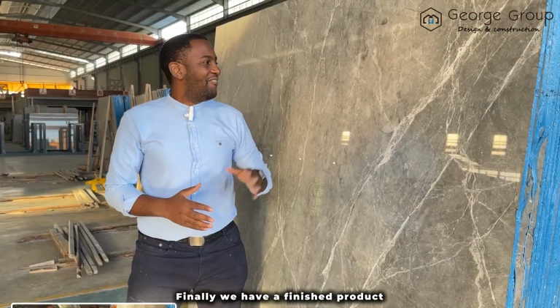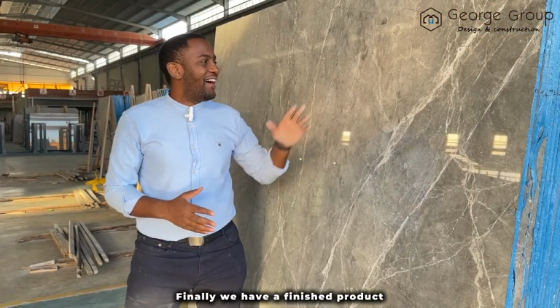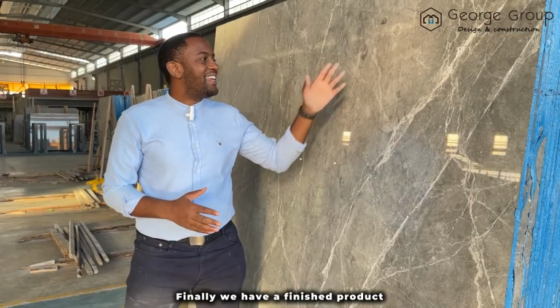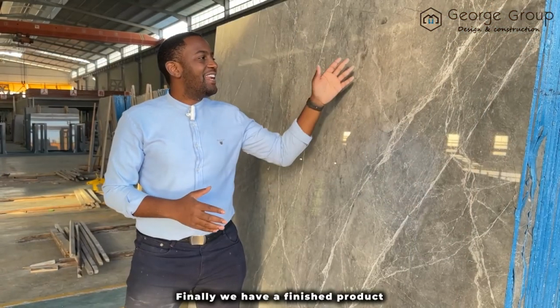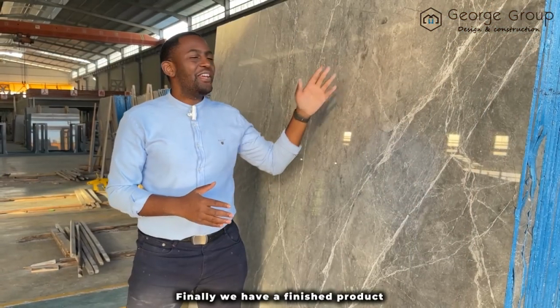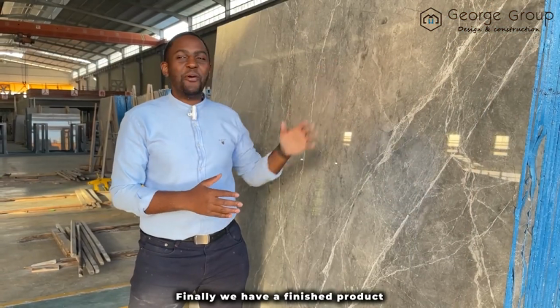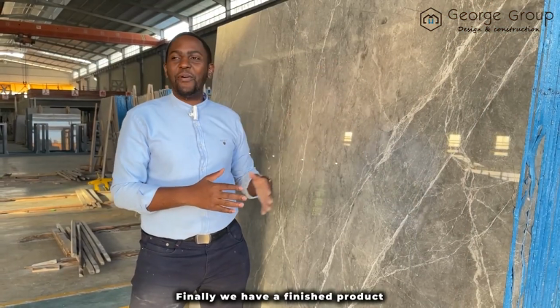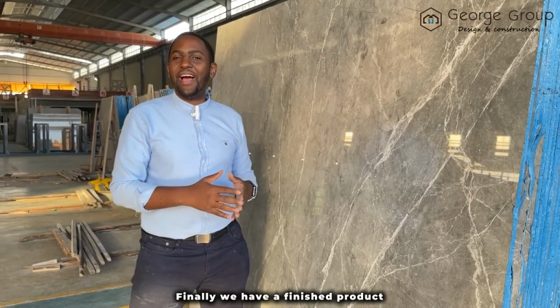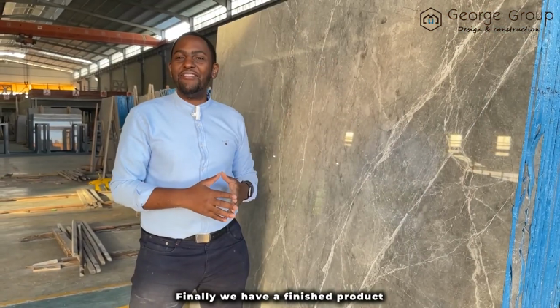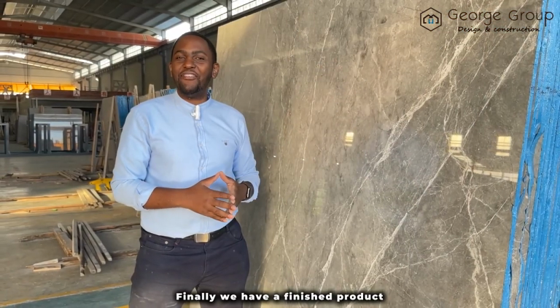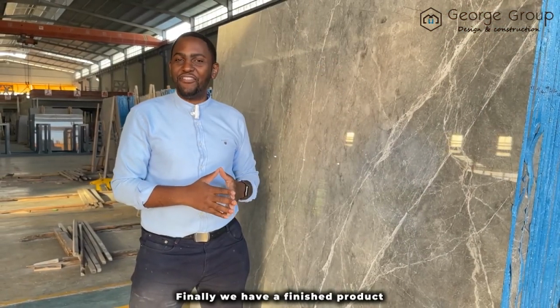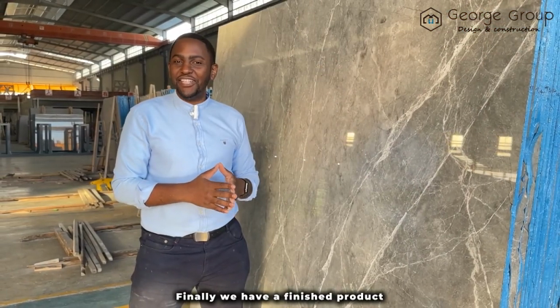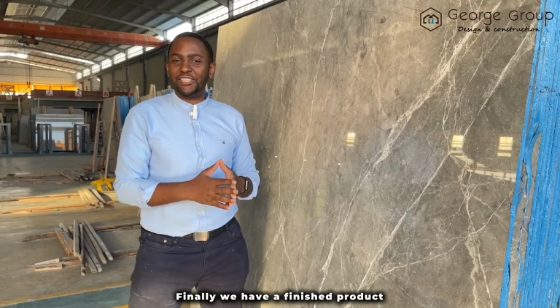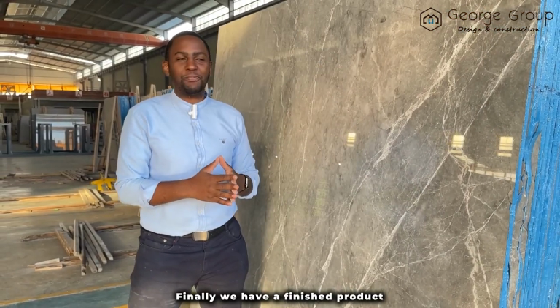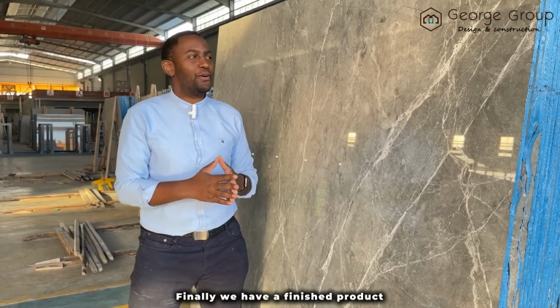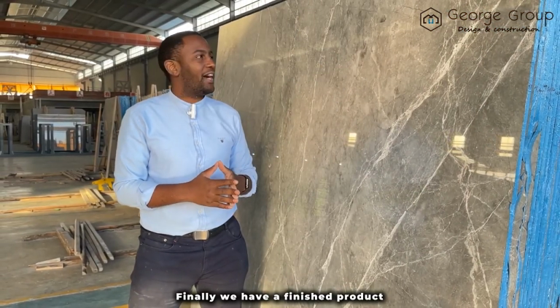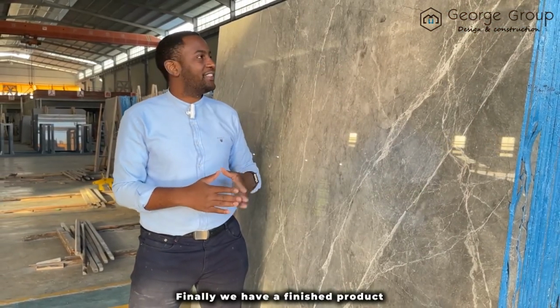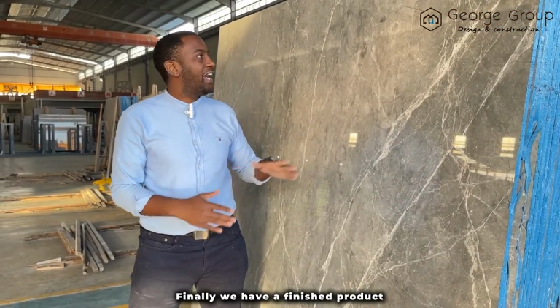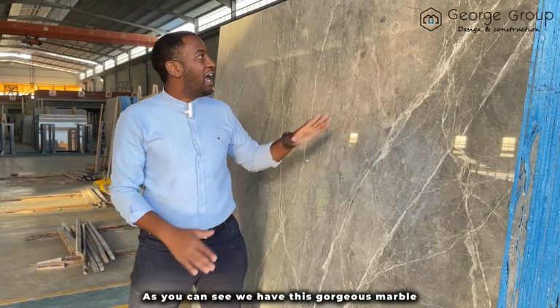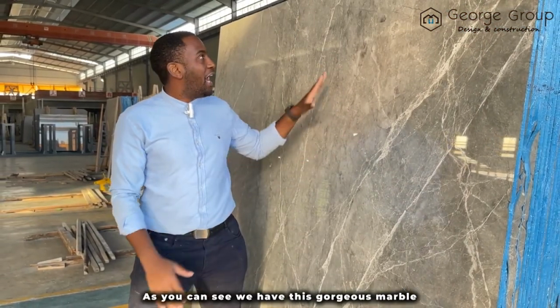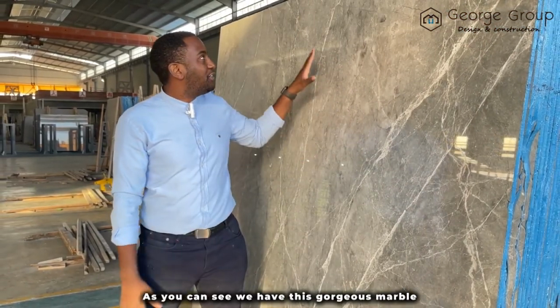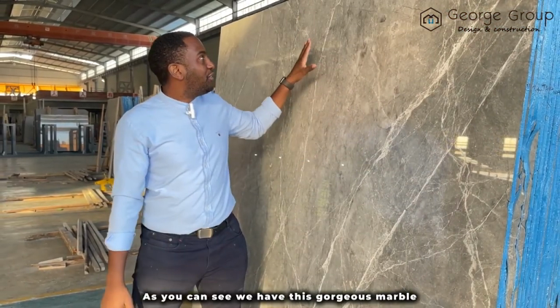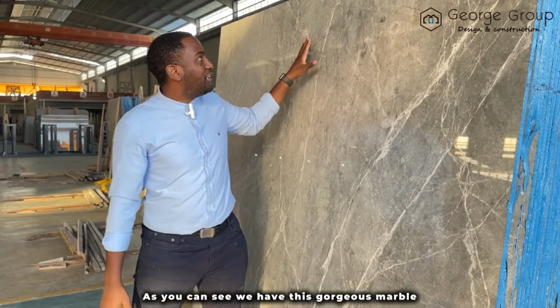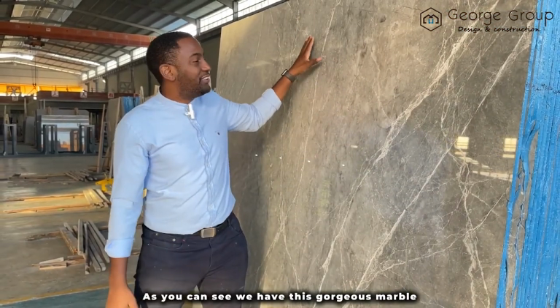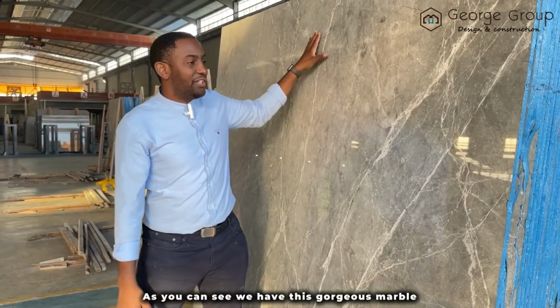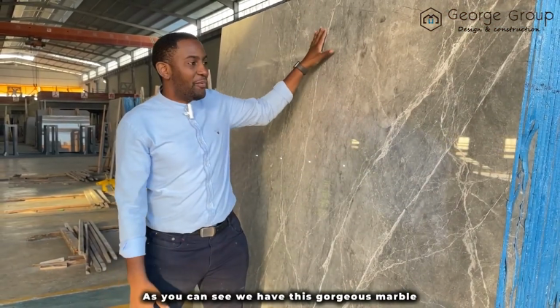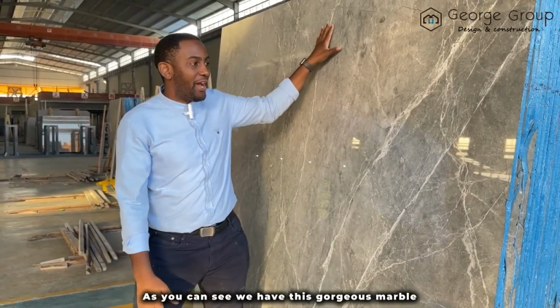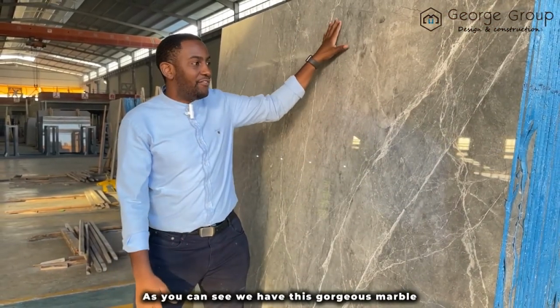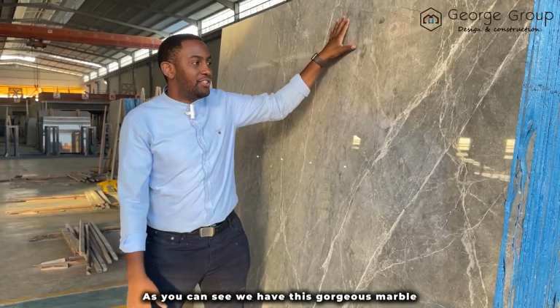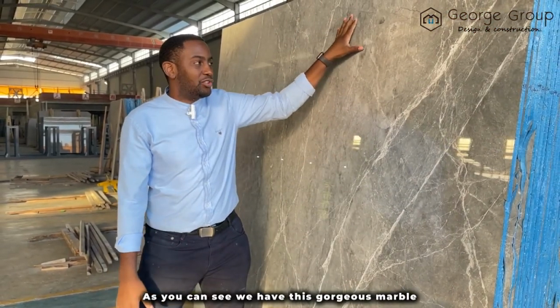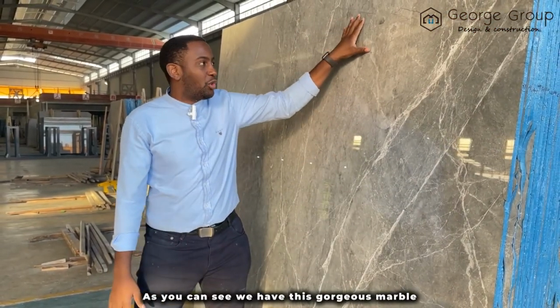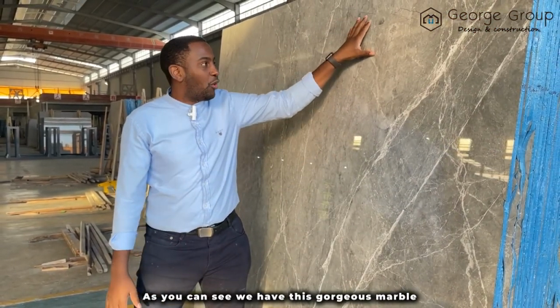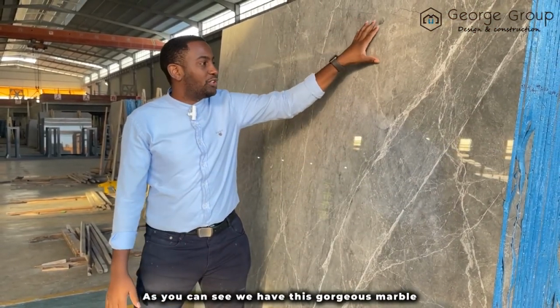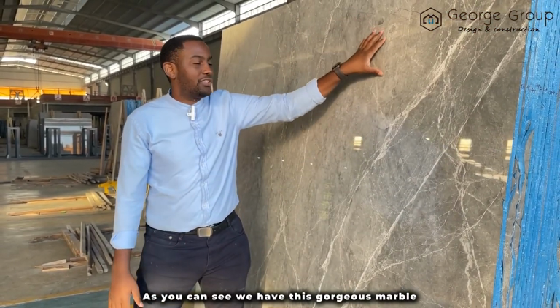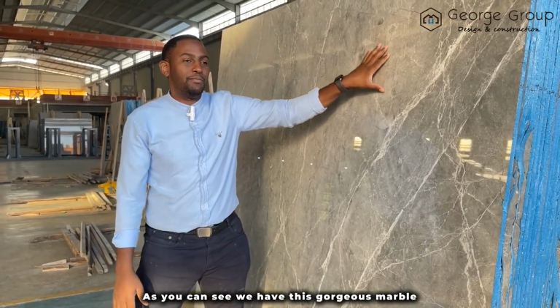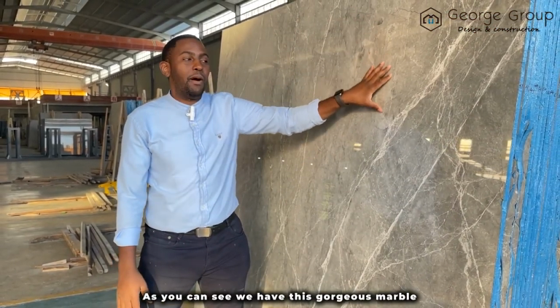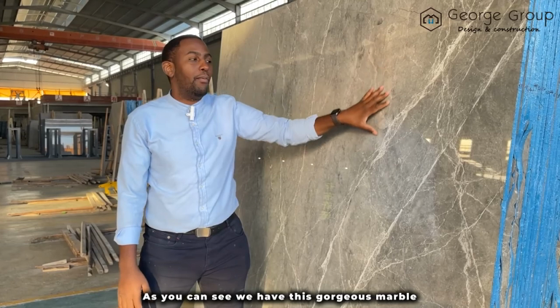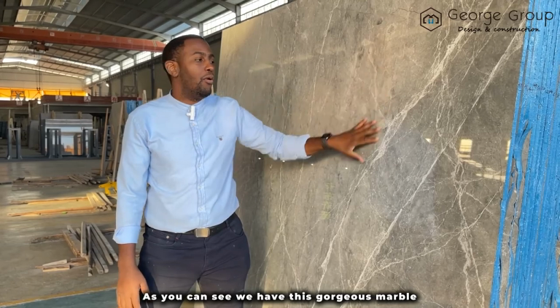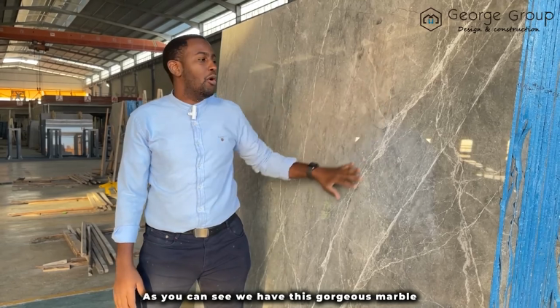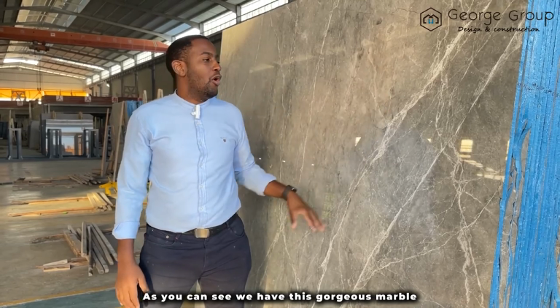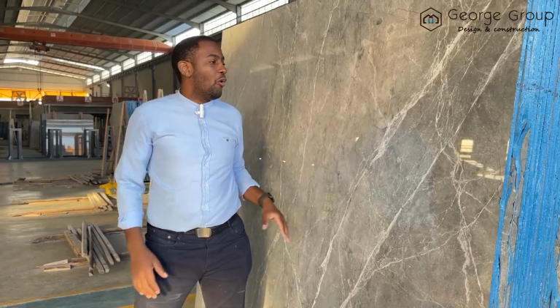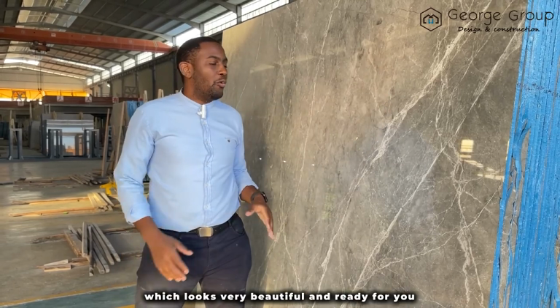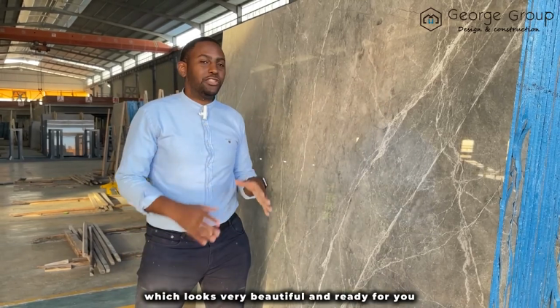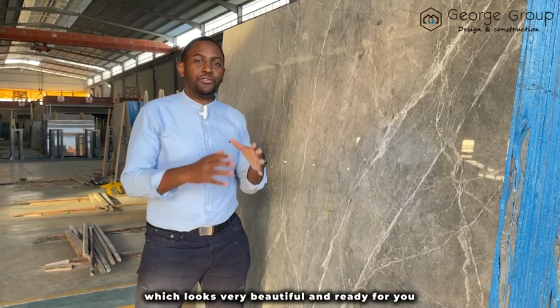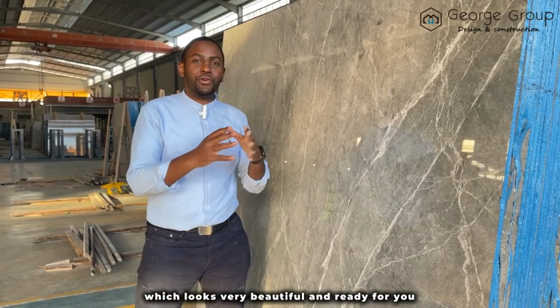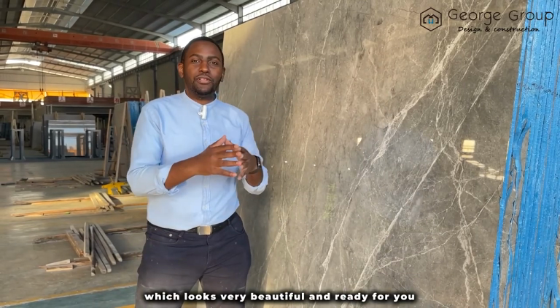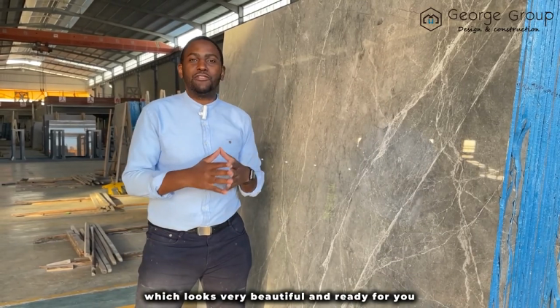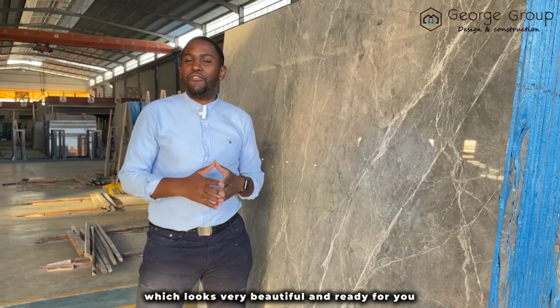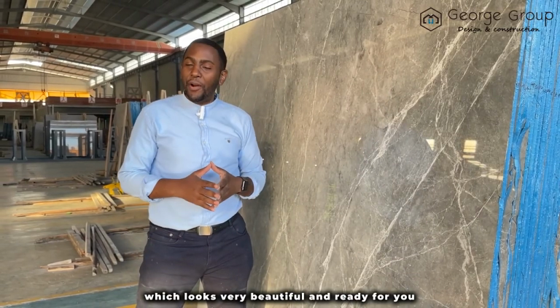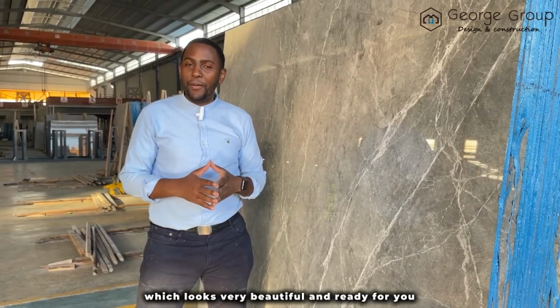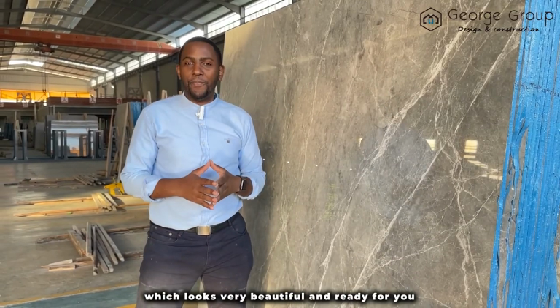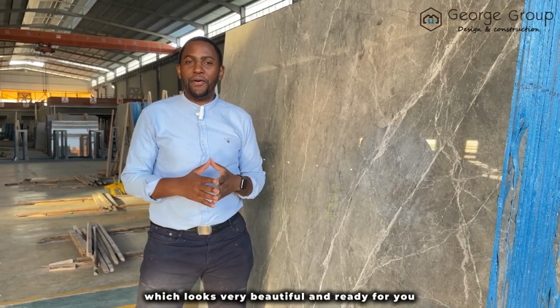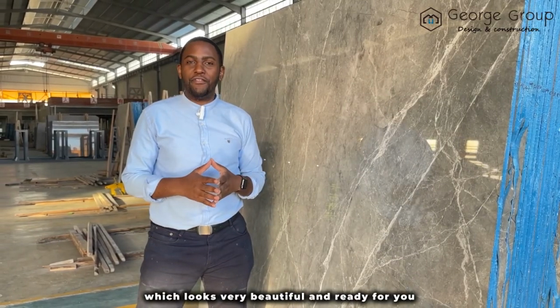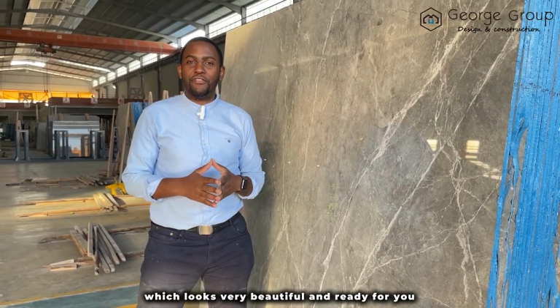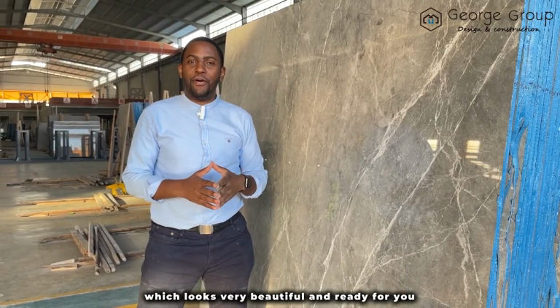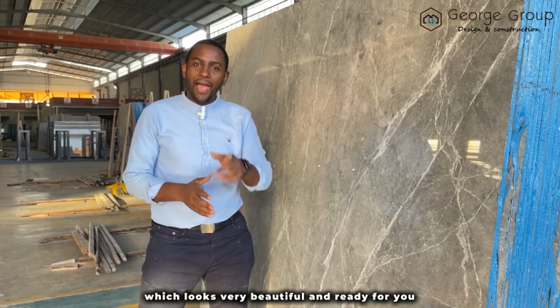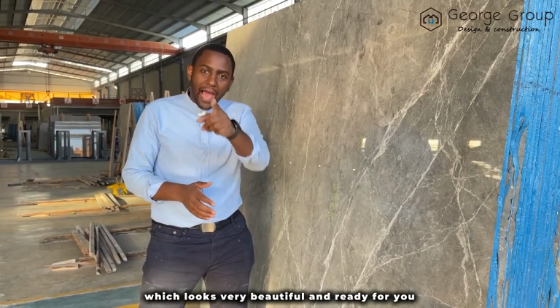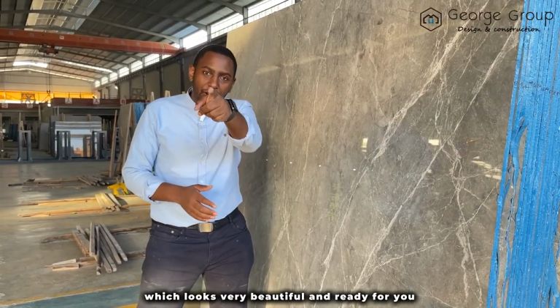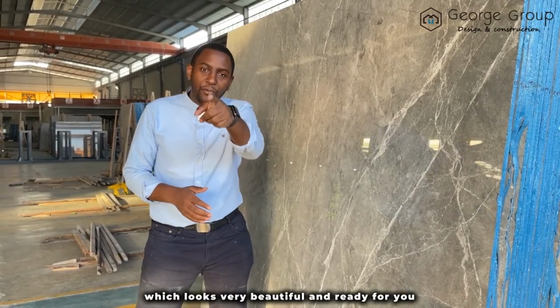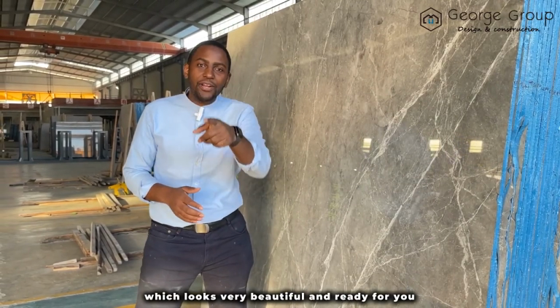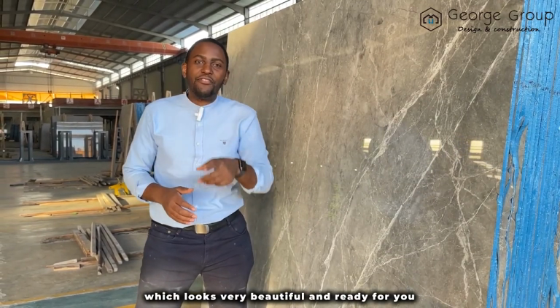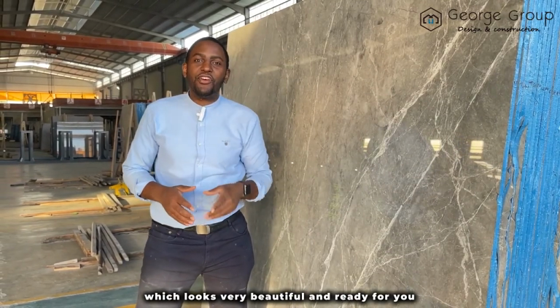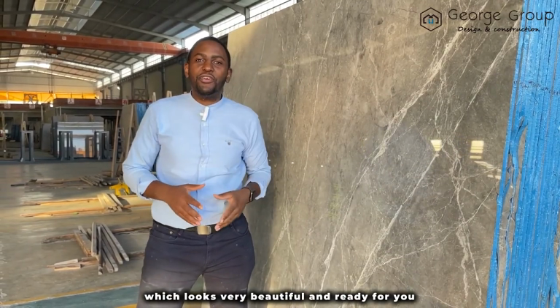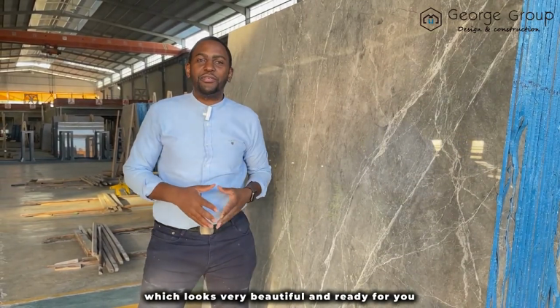Finally, we have a finished product. As you can see, we have this gorgeous marble which looks very beautiful and is ready for you.